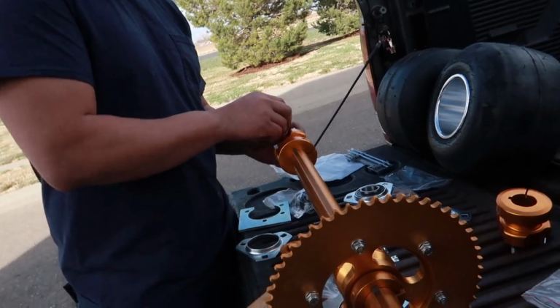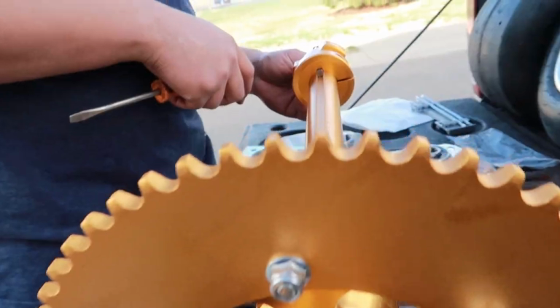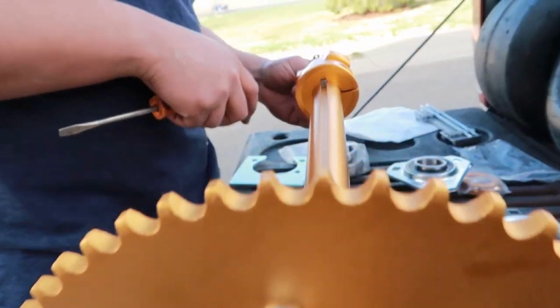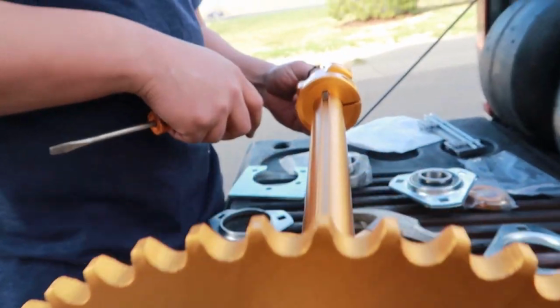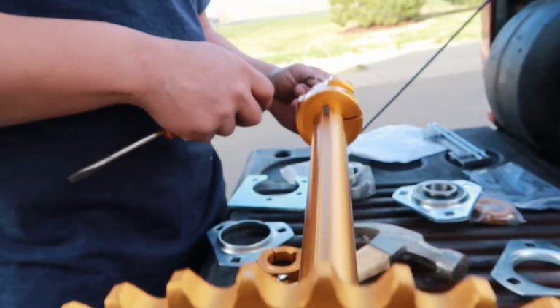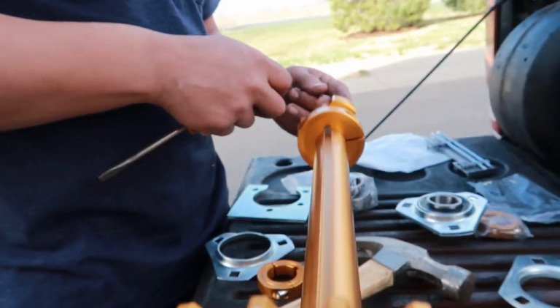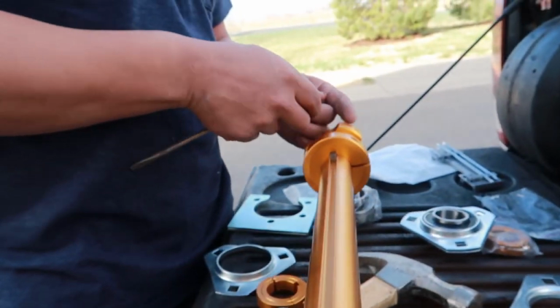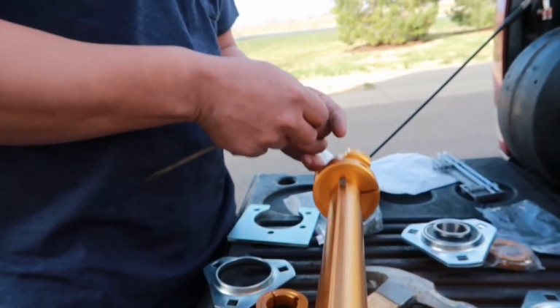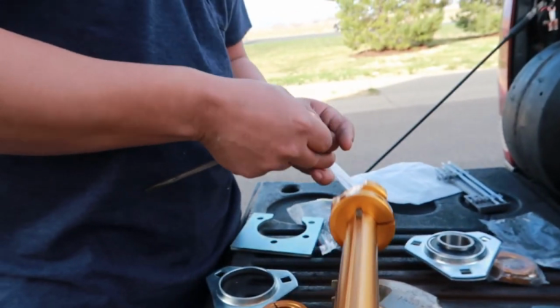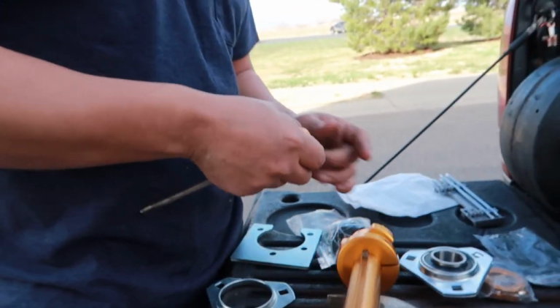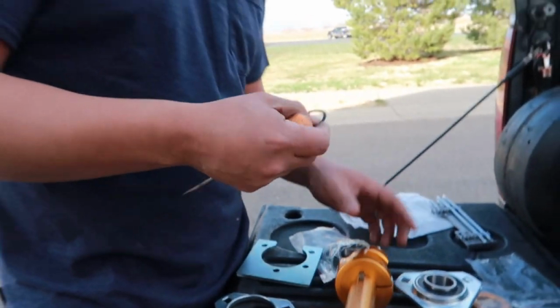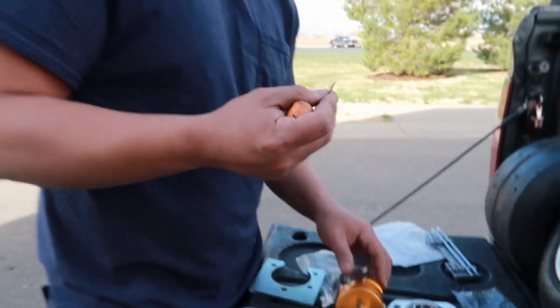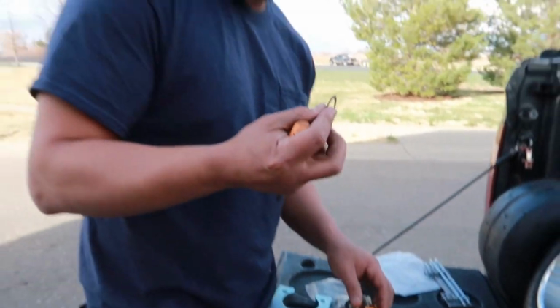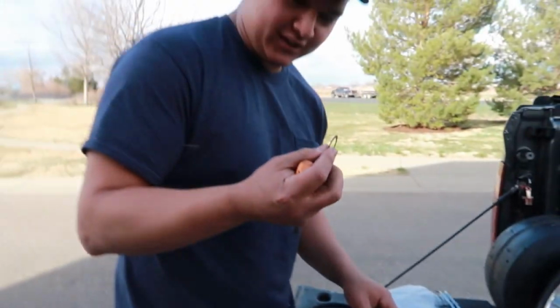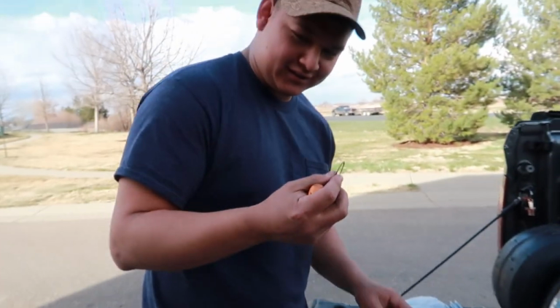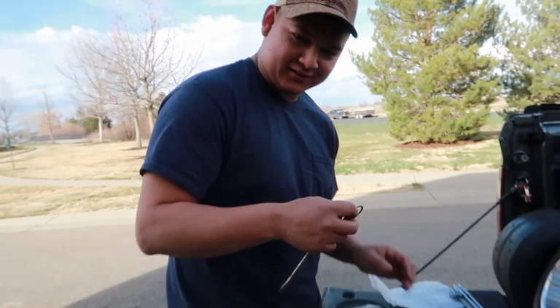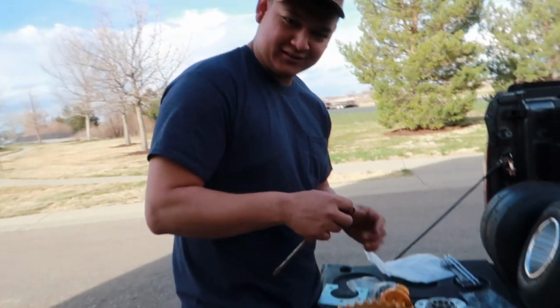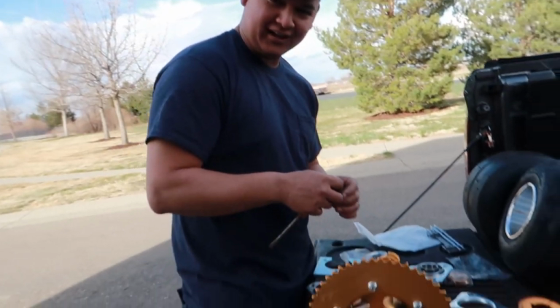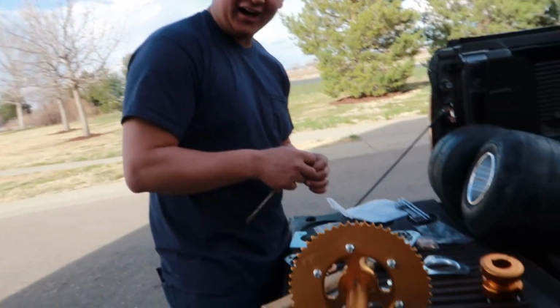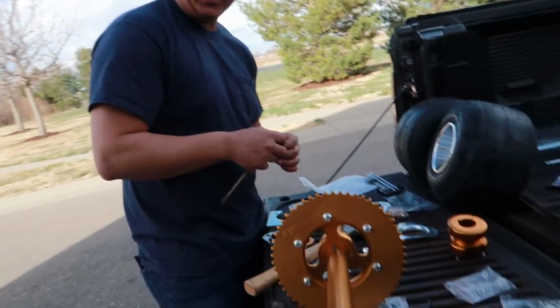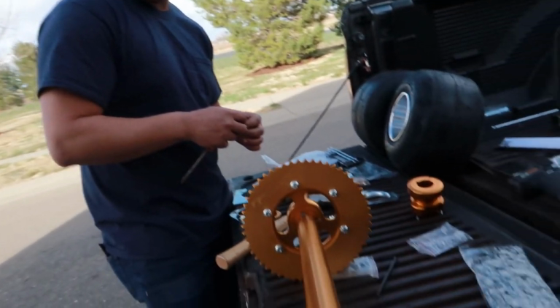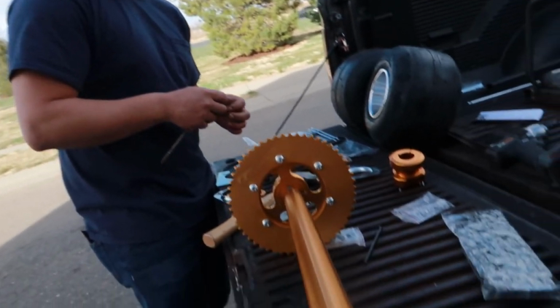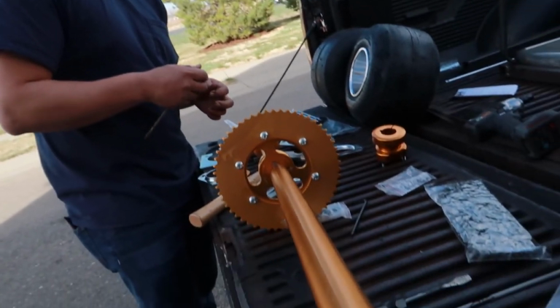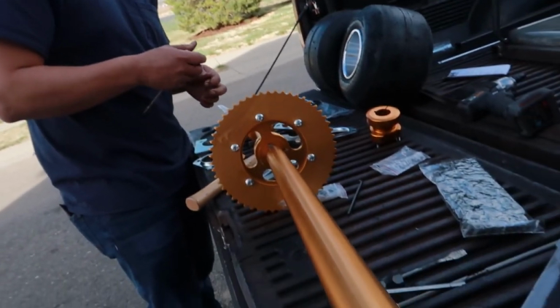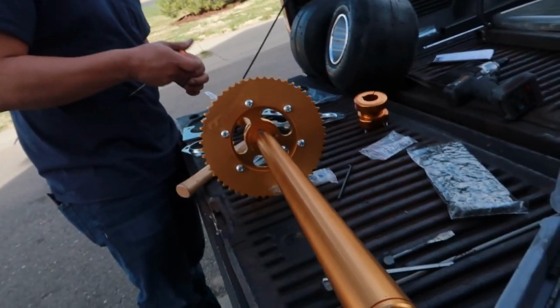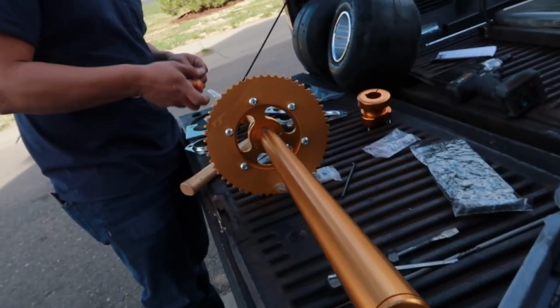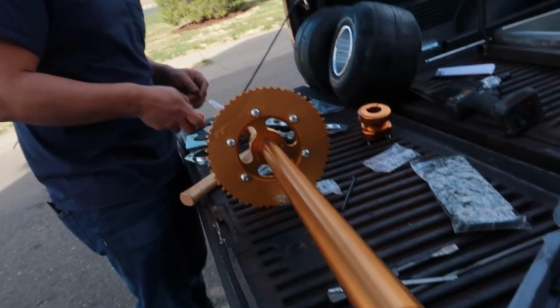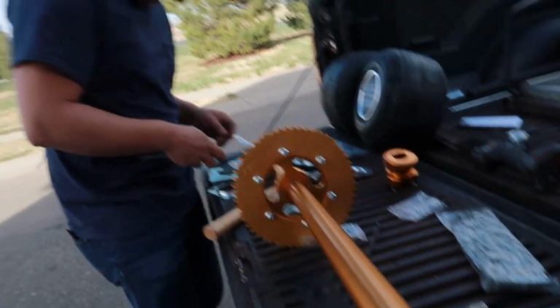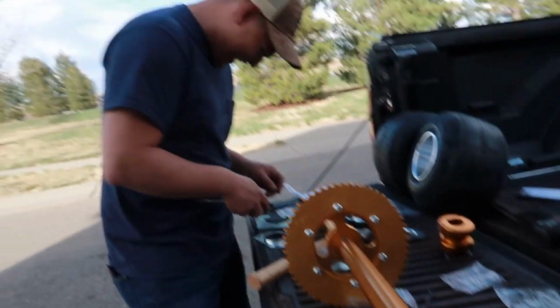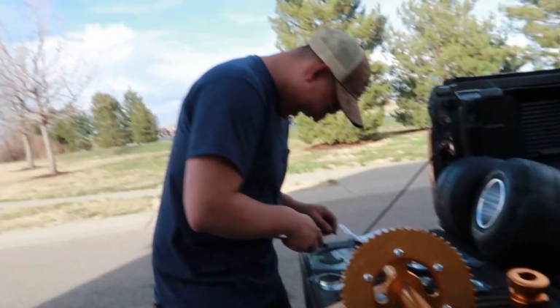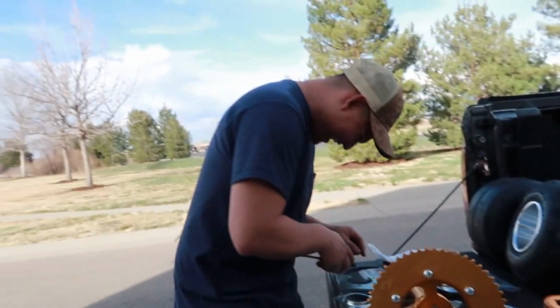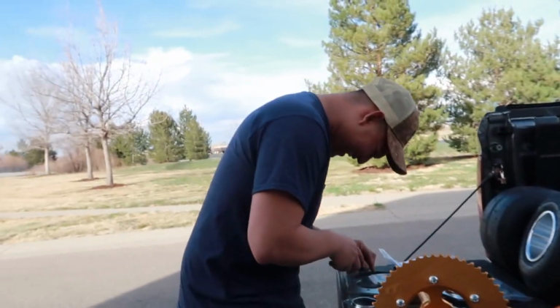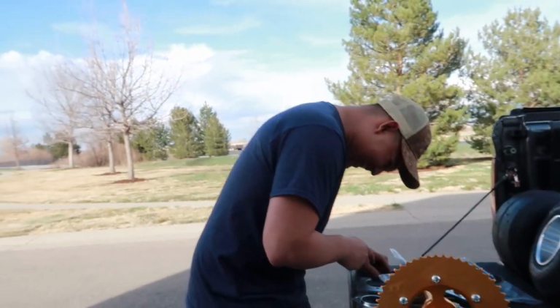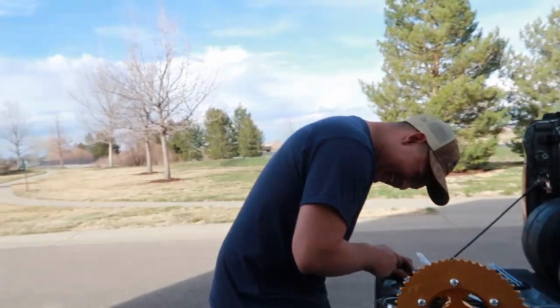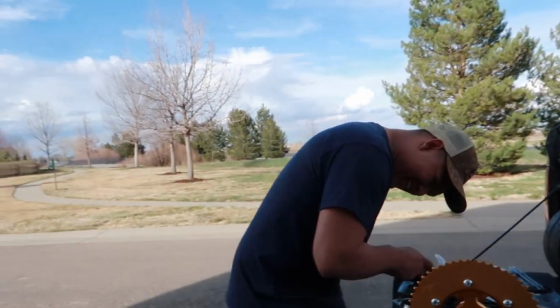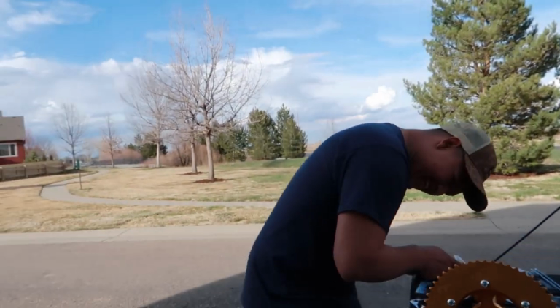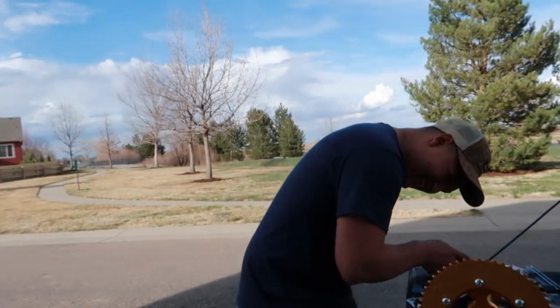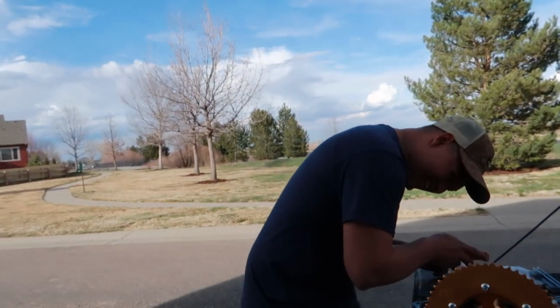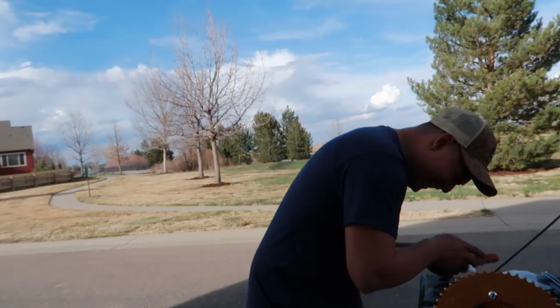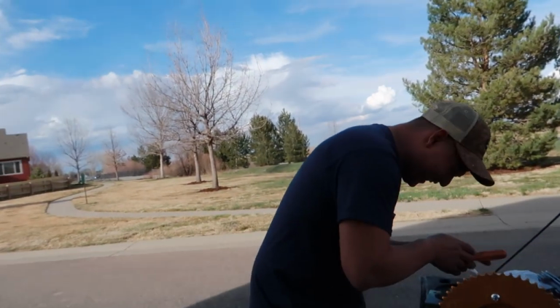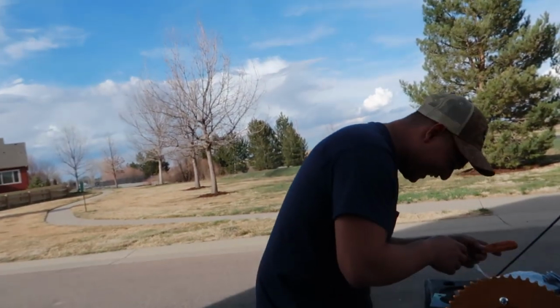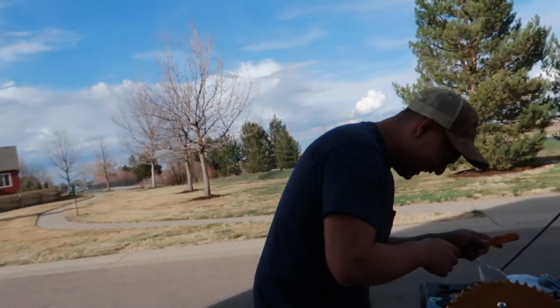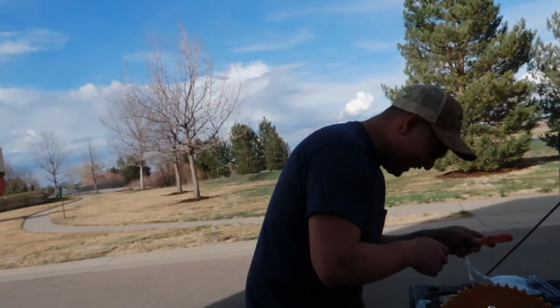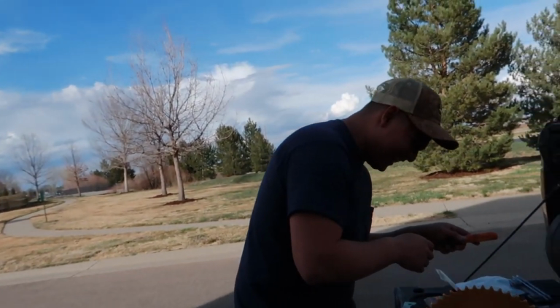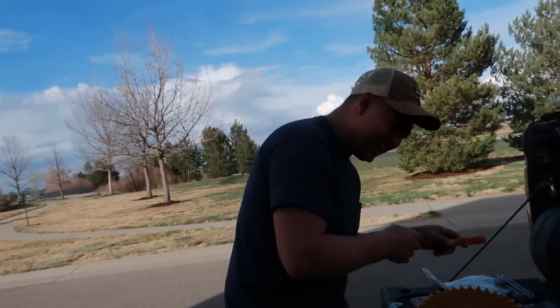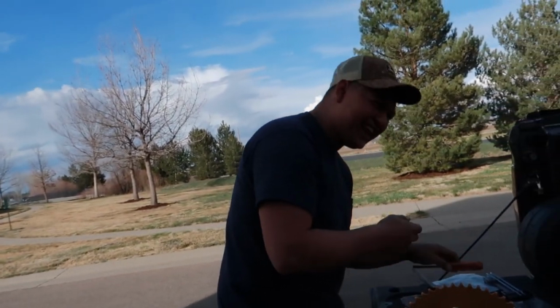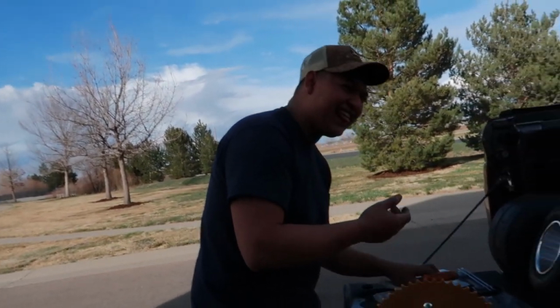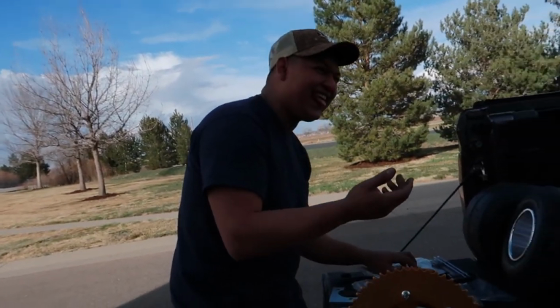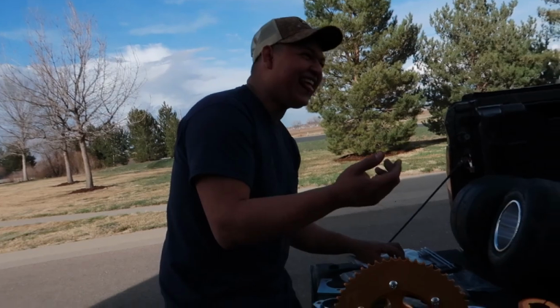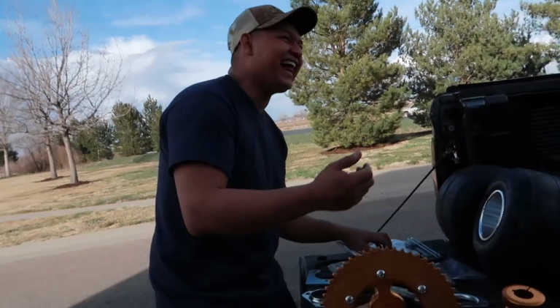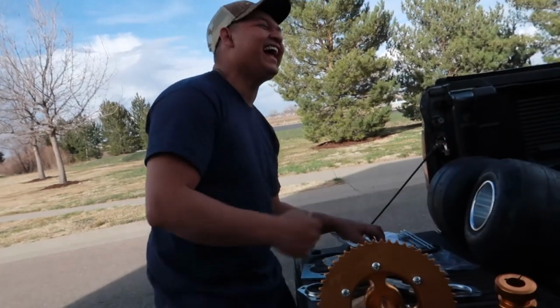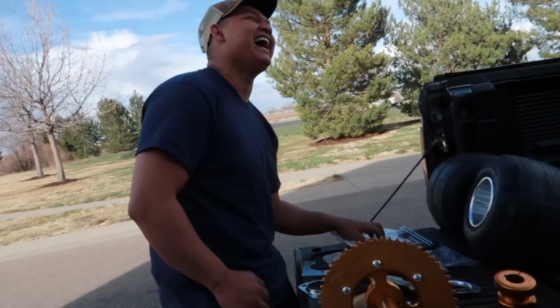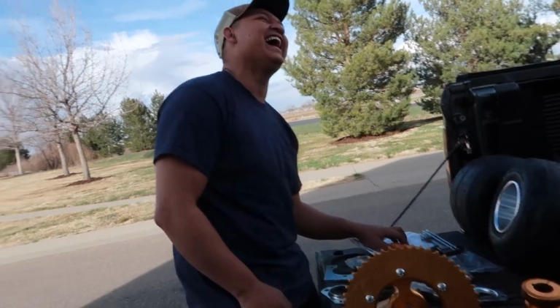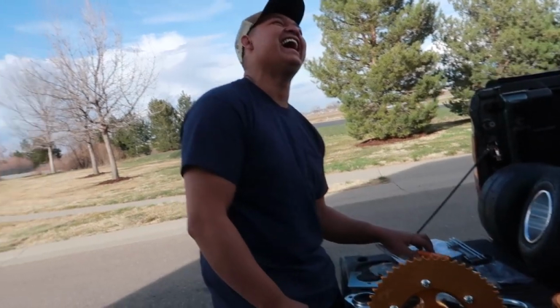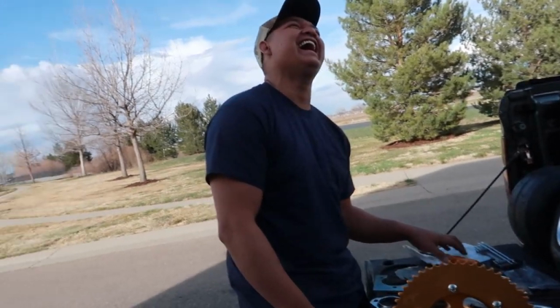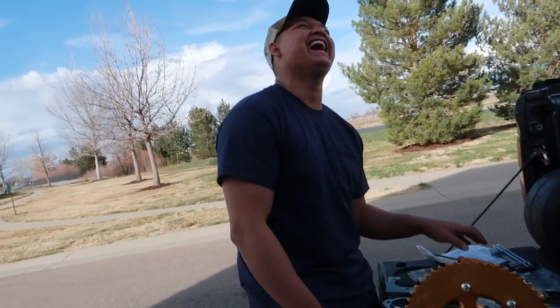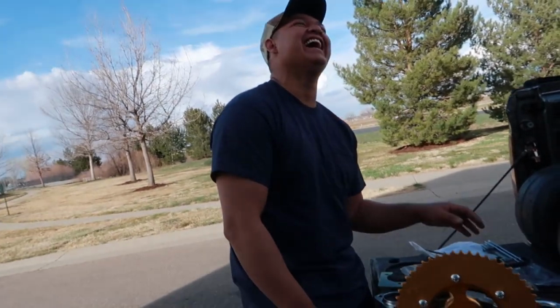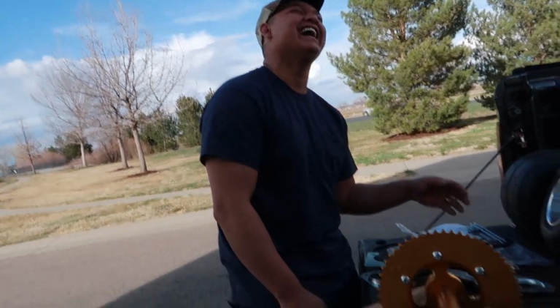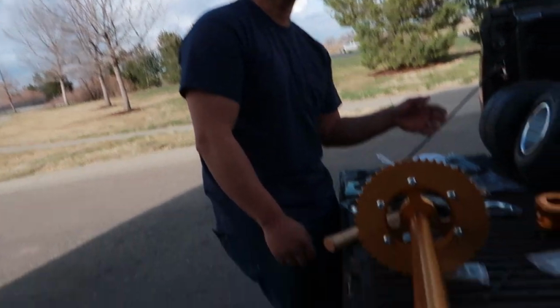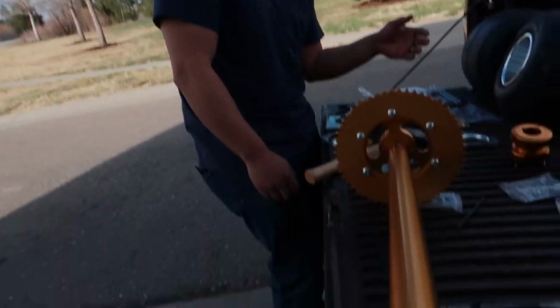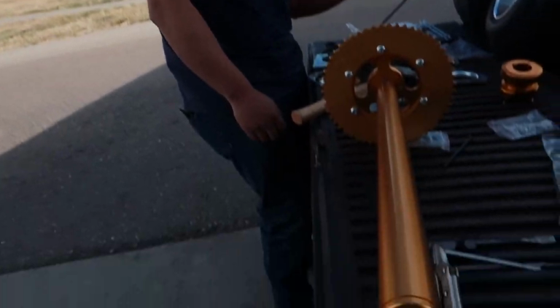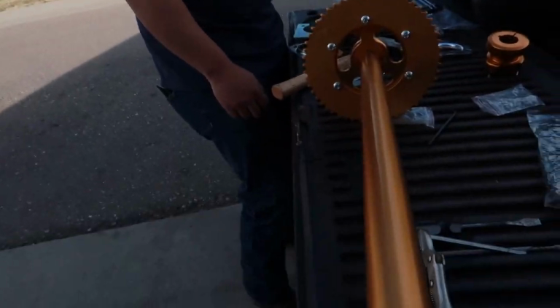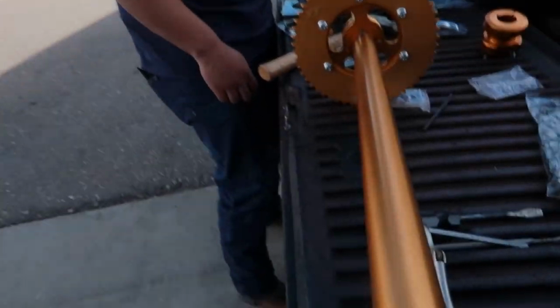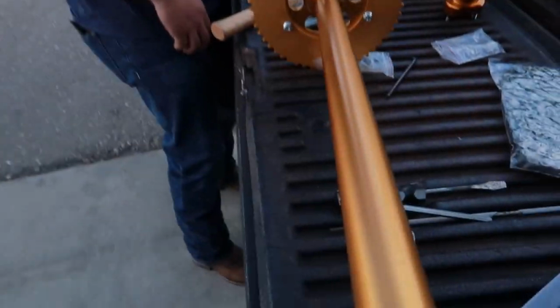We're gonna need some plugs for this. Ow. Can't do one simple shot without messing something up.